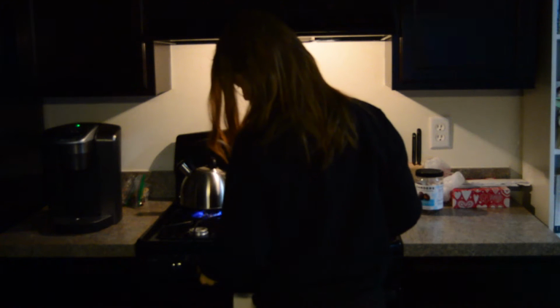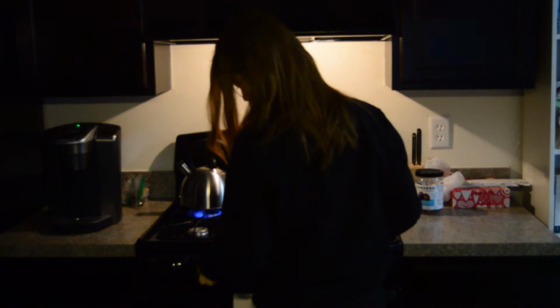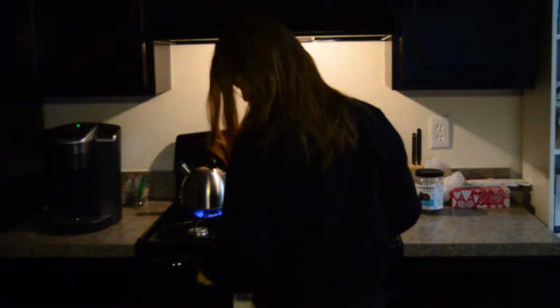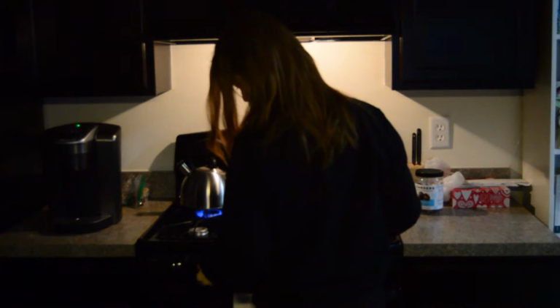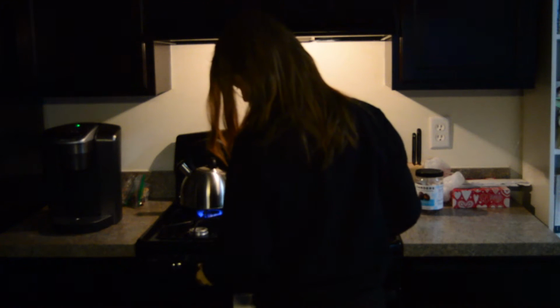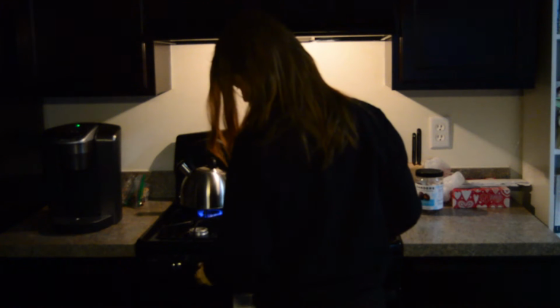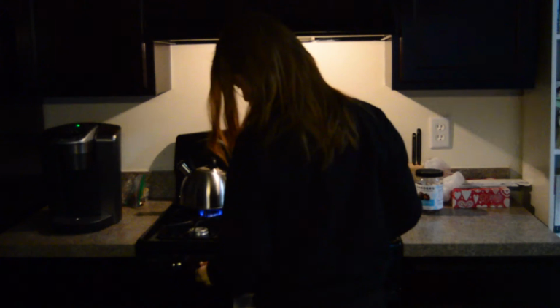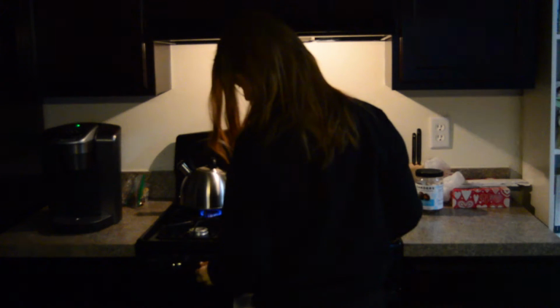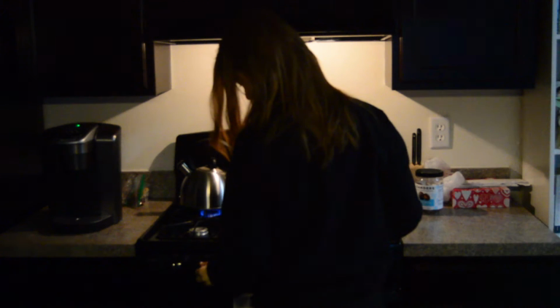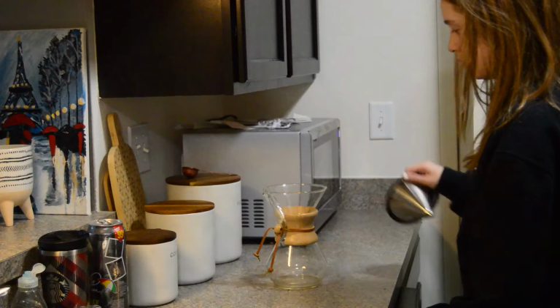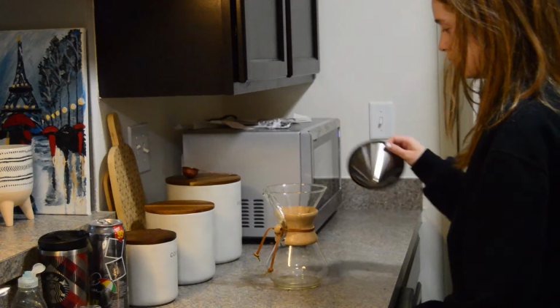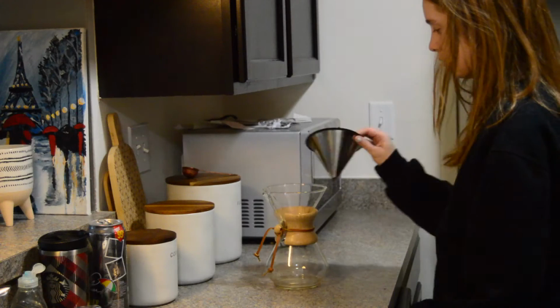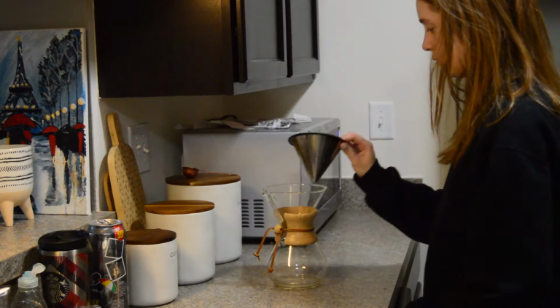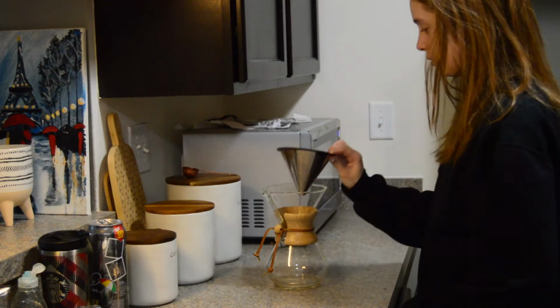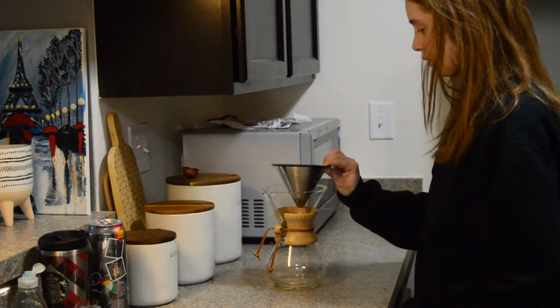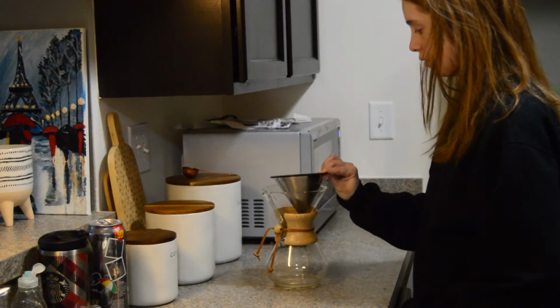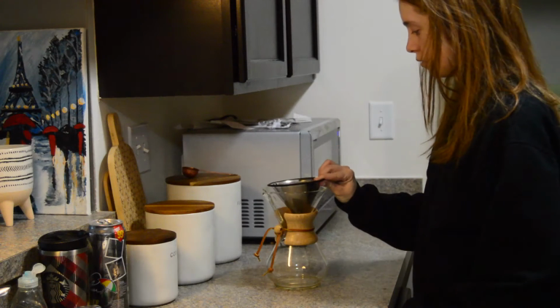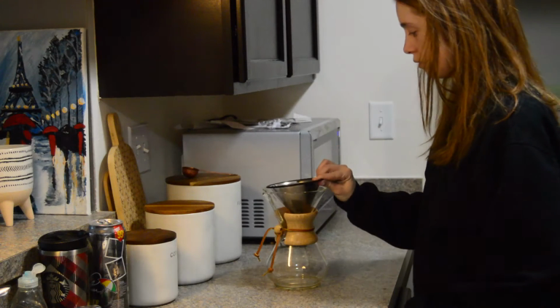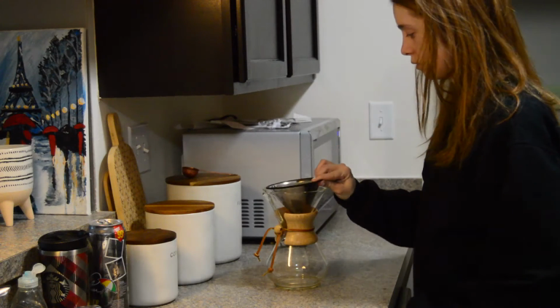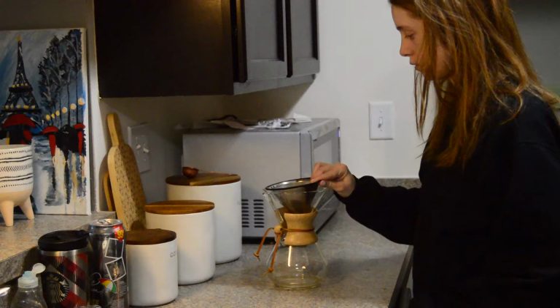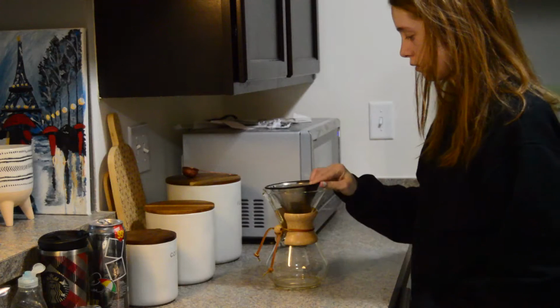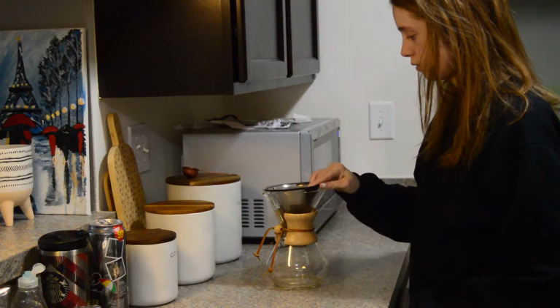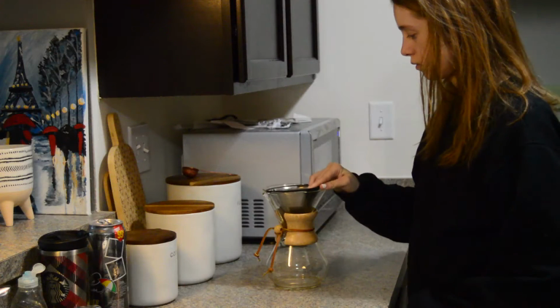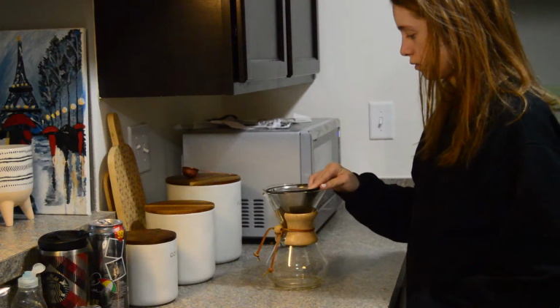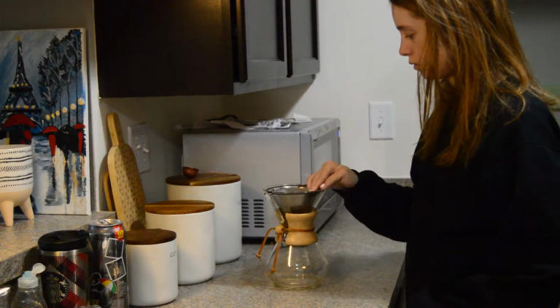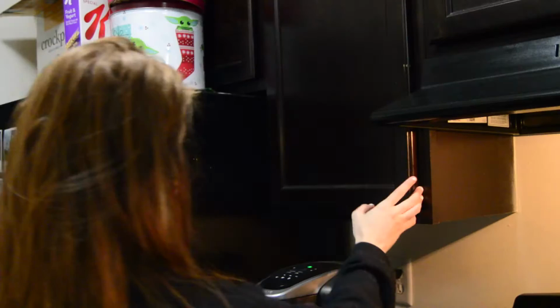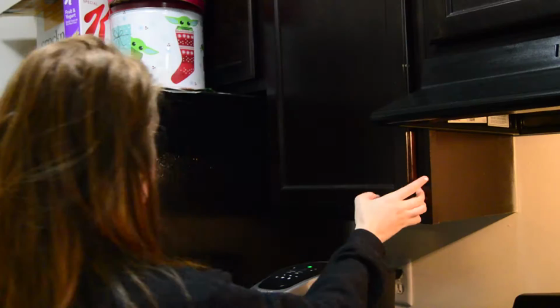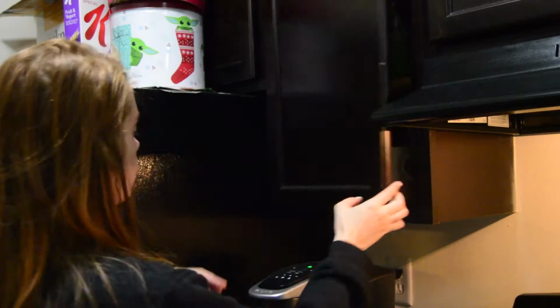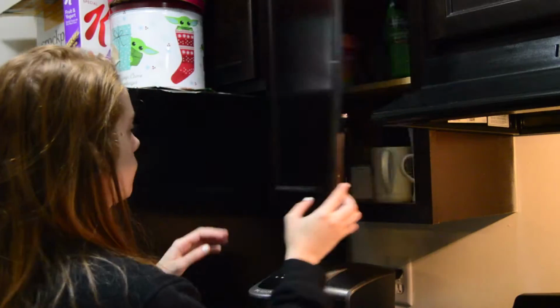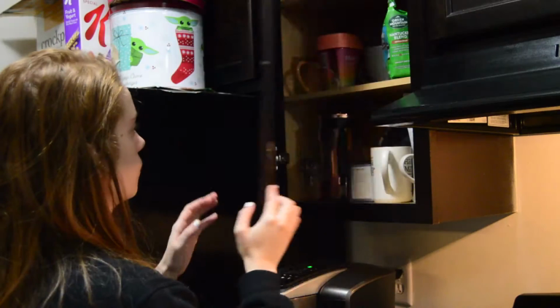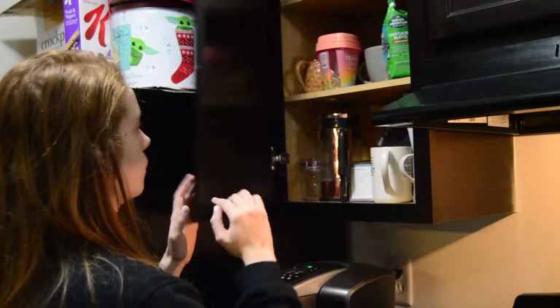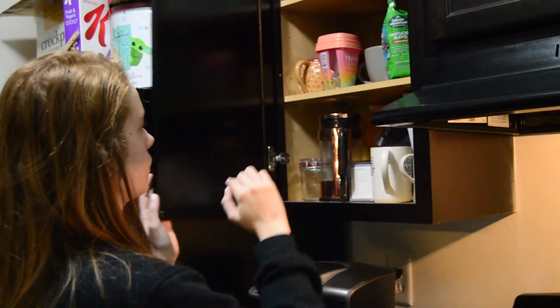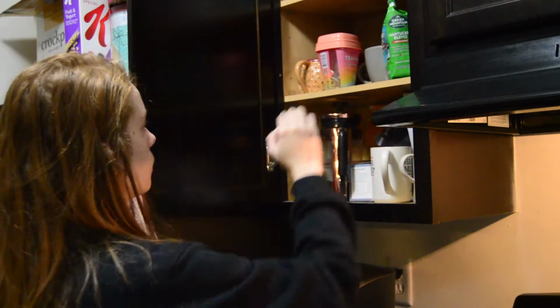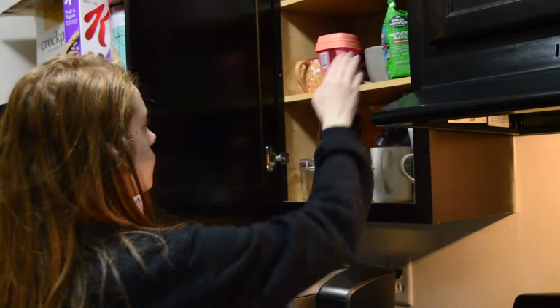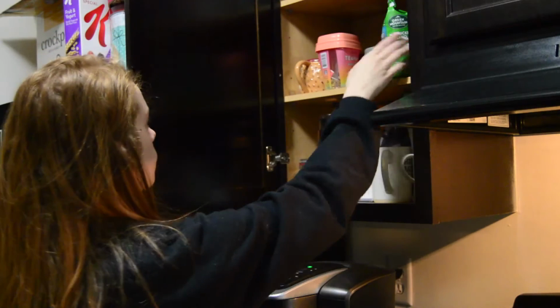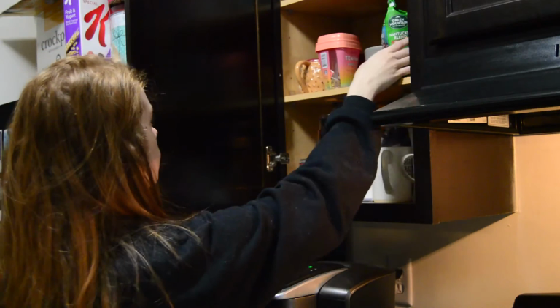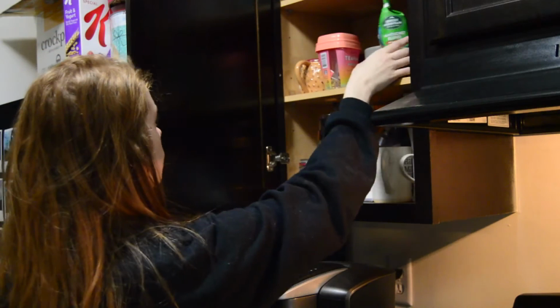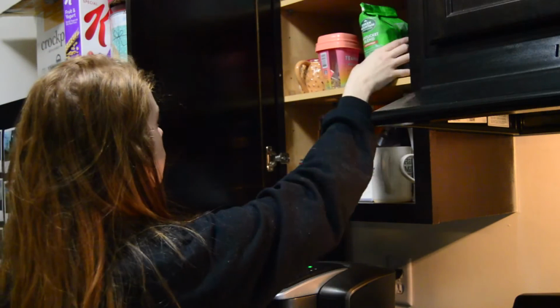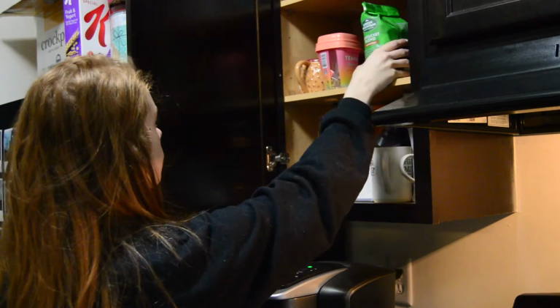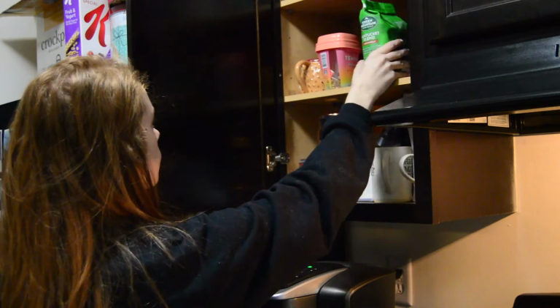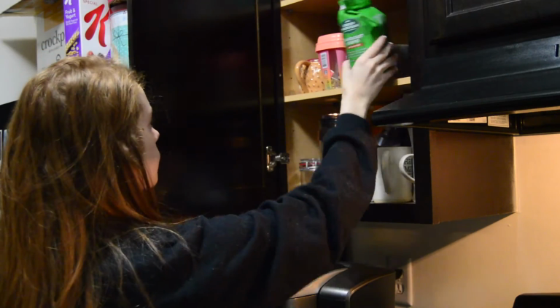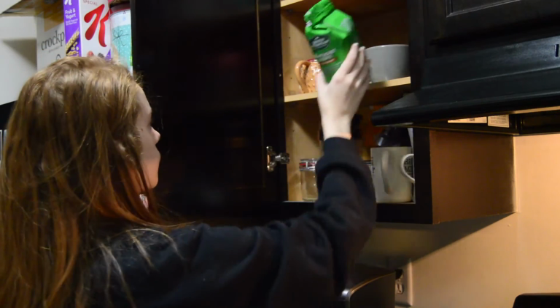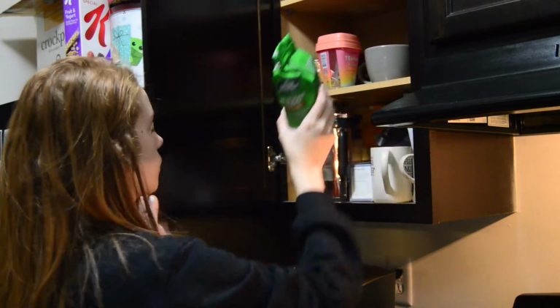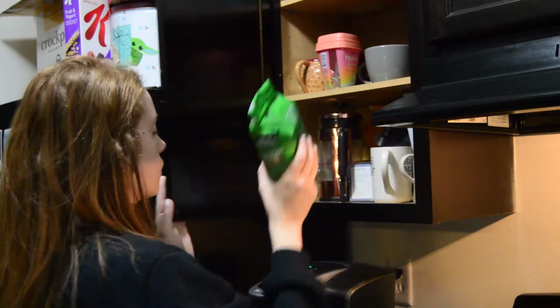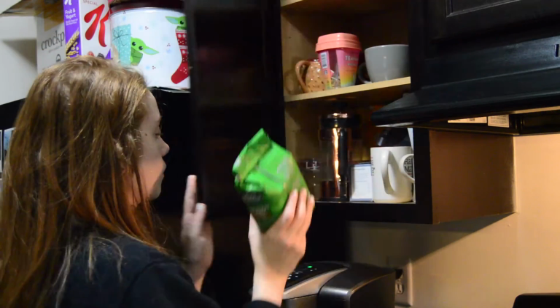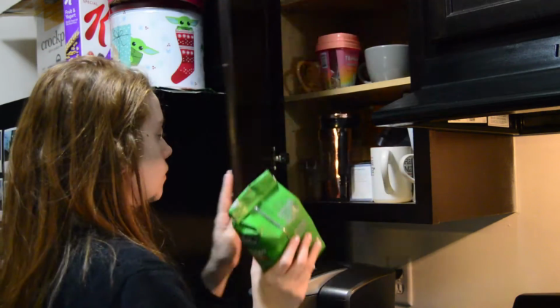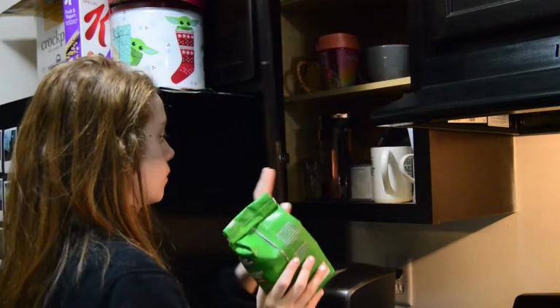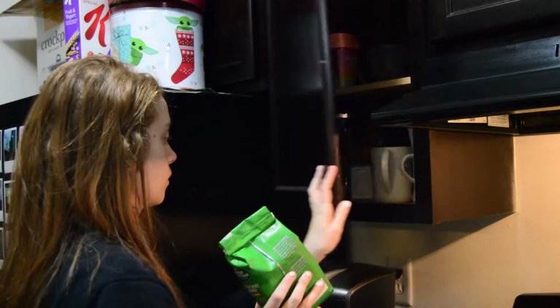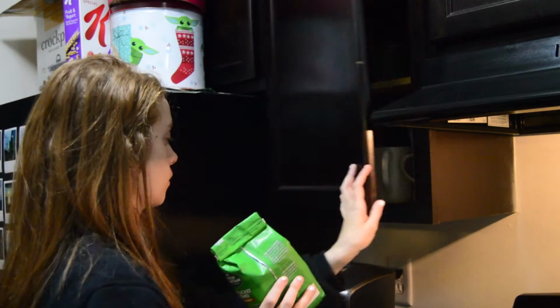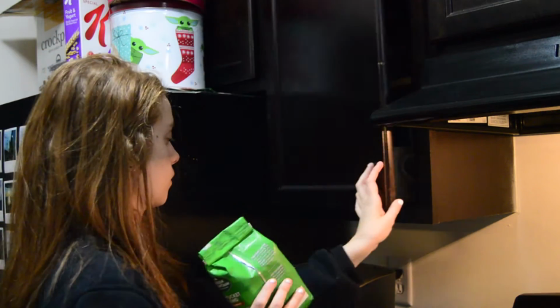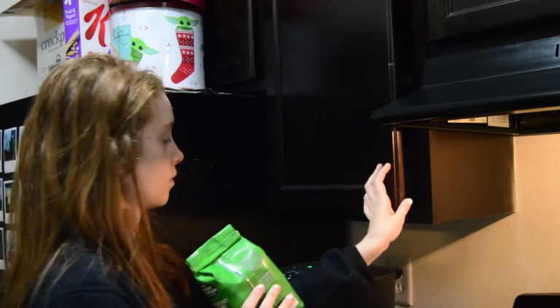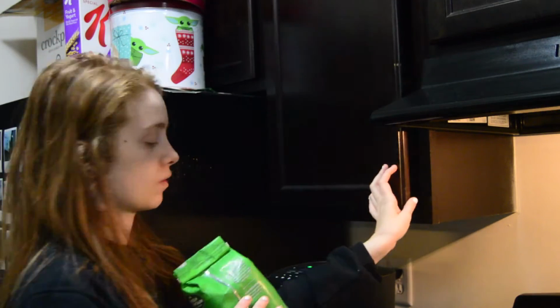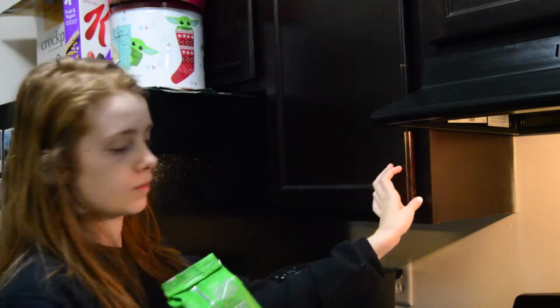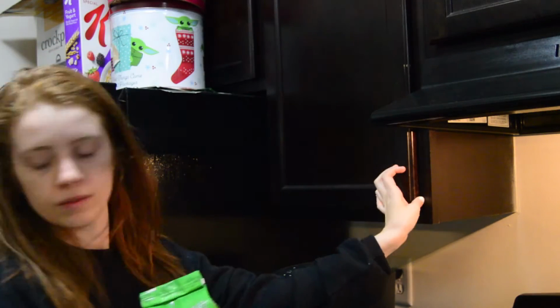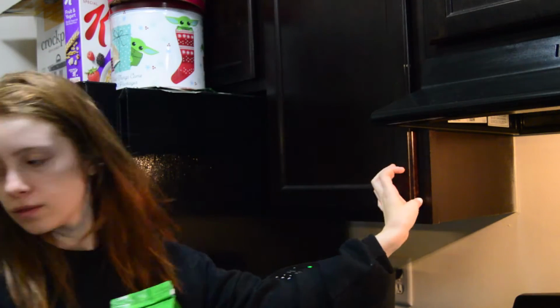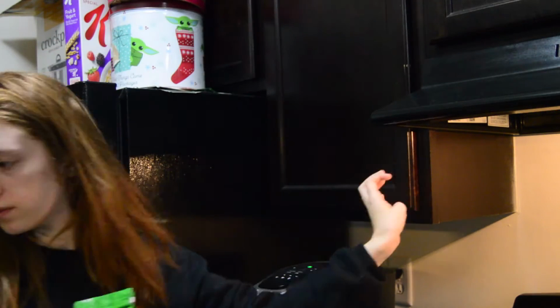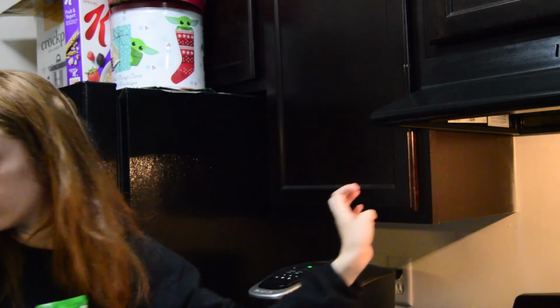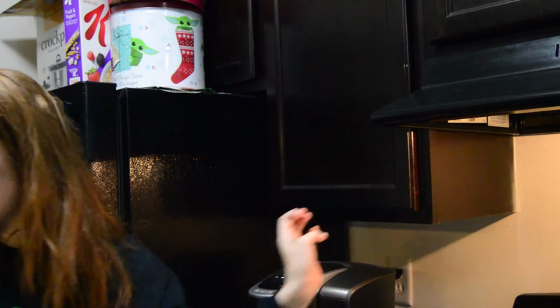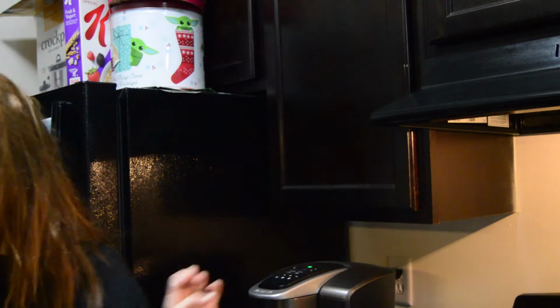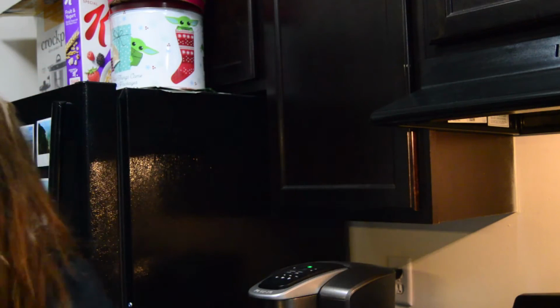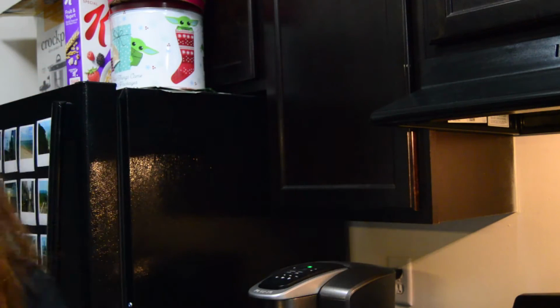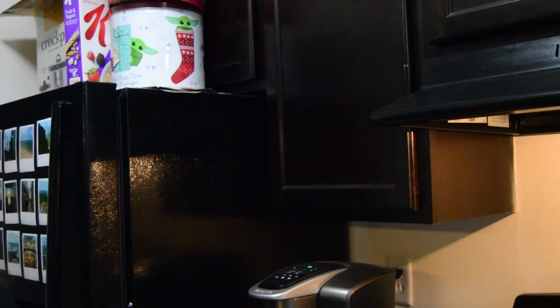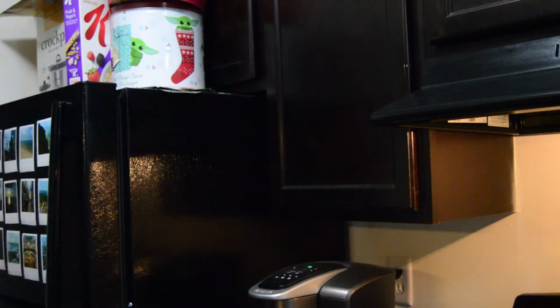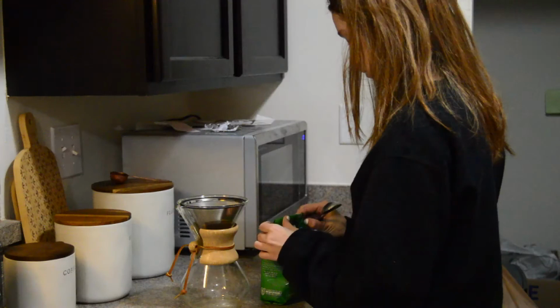Good morning everyone, today I will be taking you through my morning routine that I have been doing for the springtime.